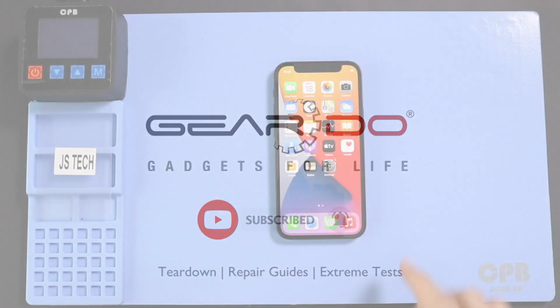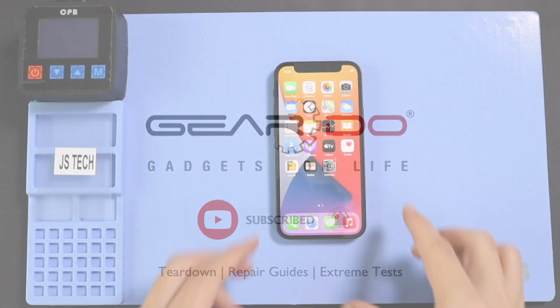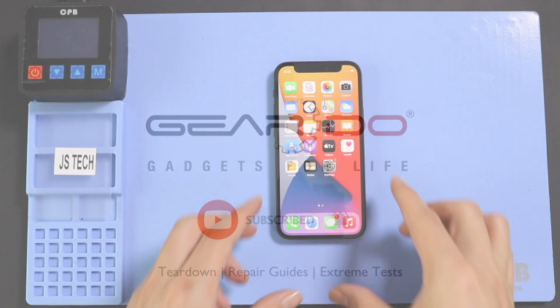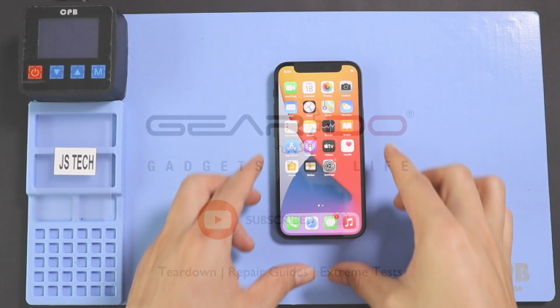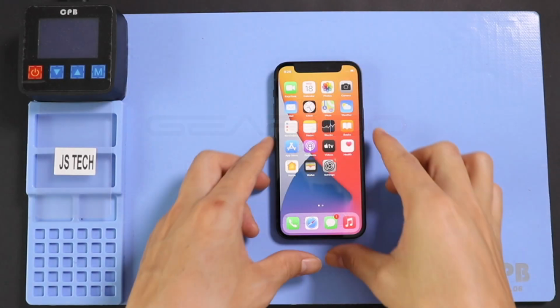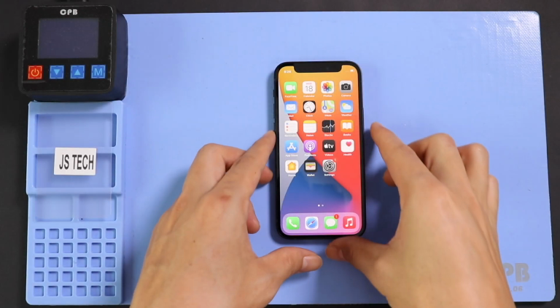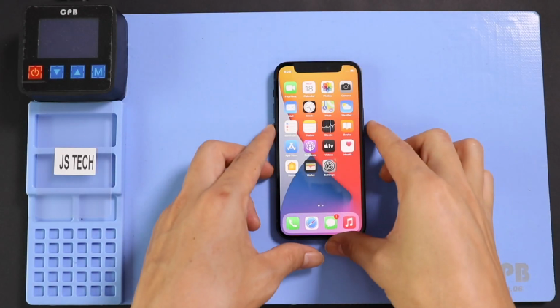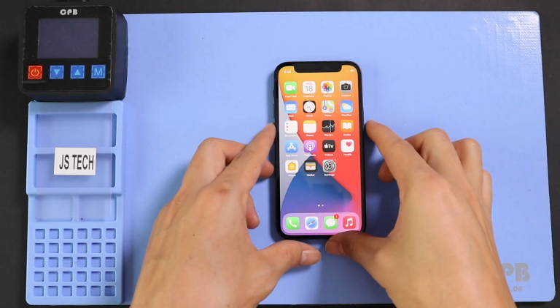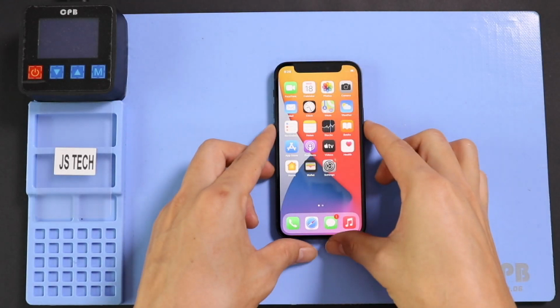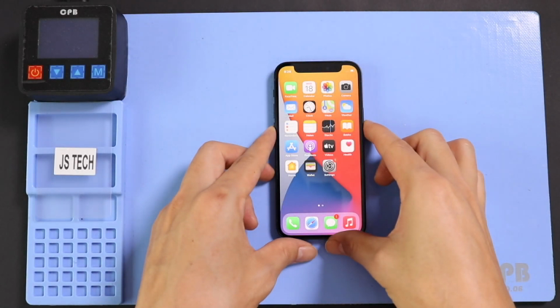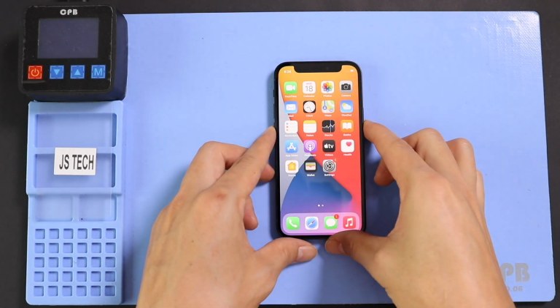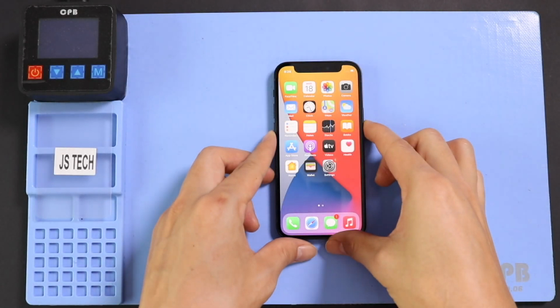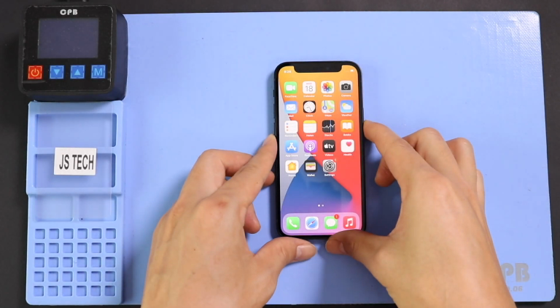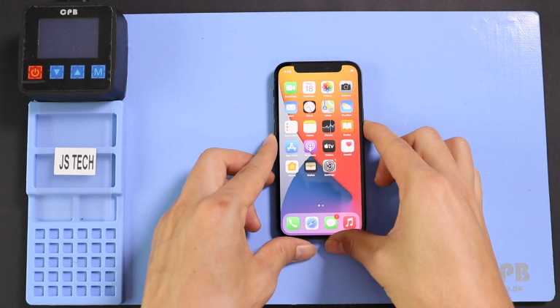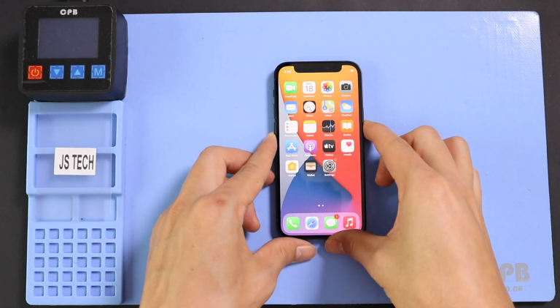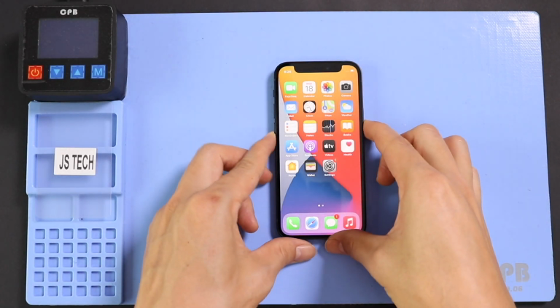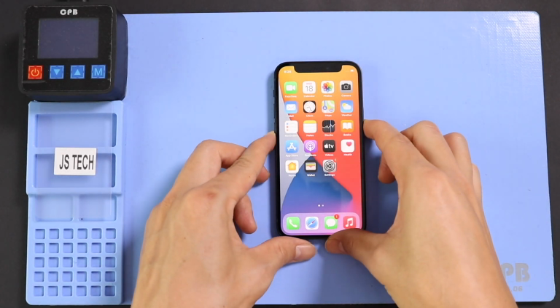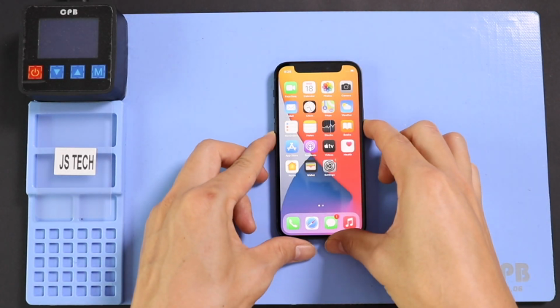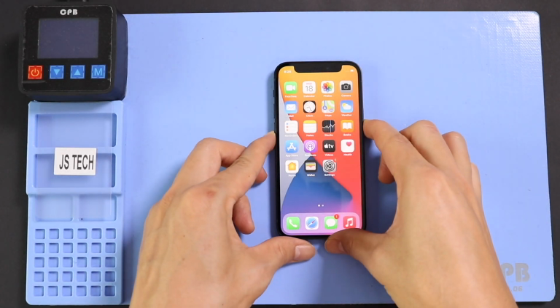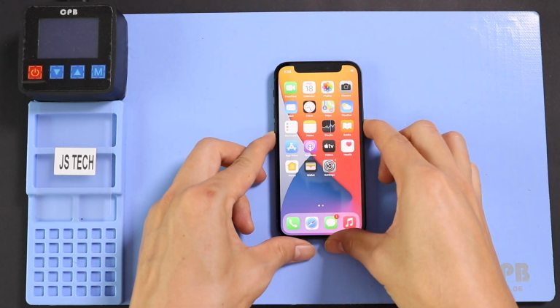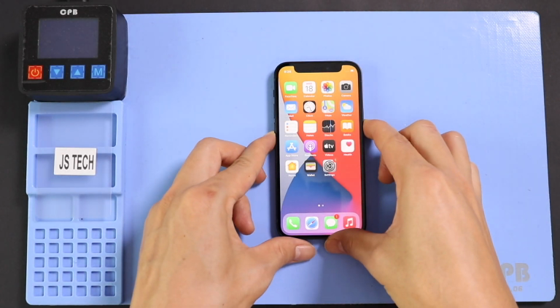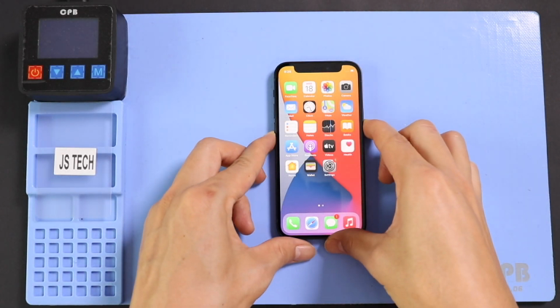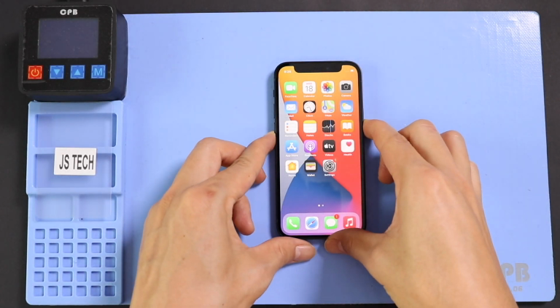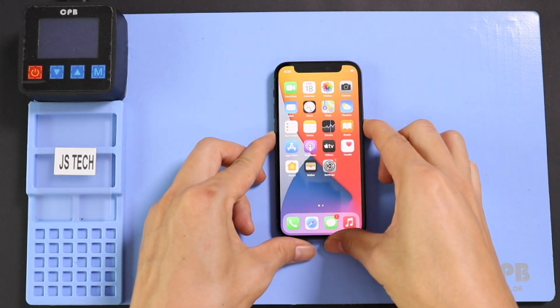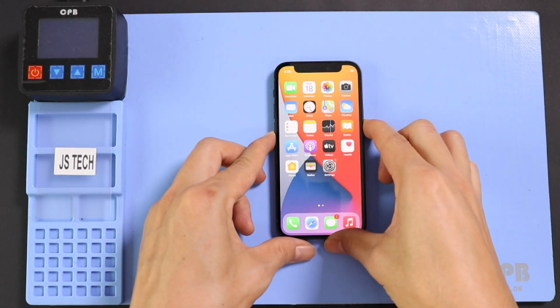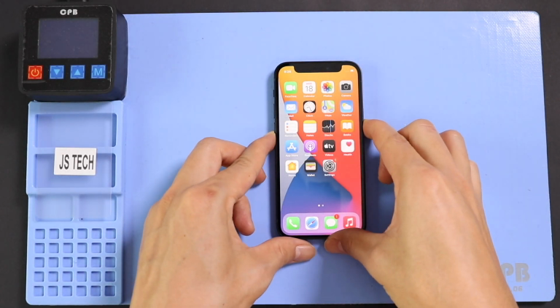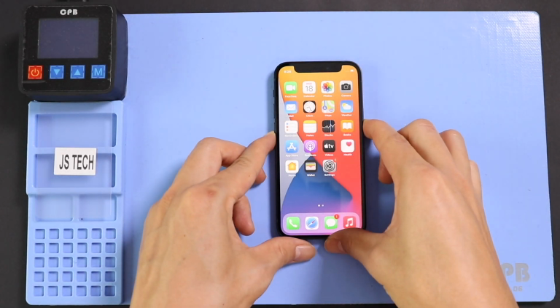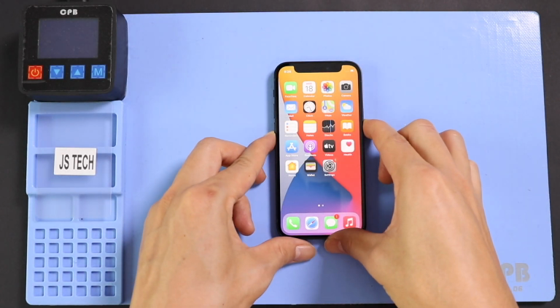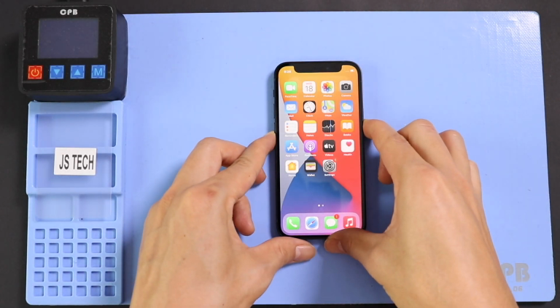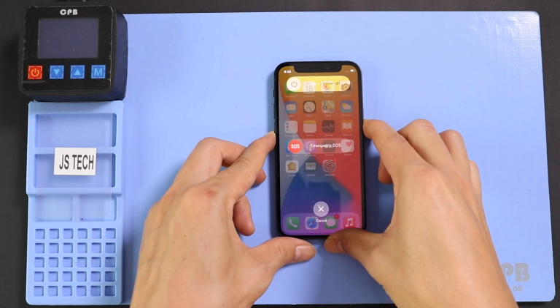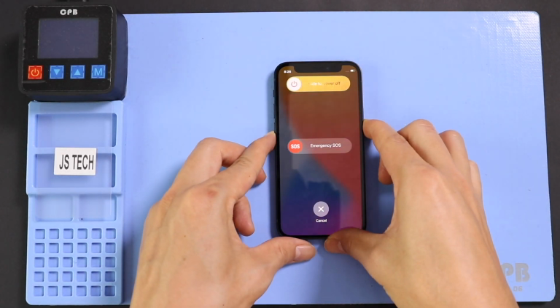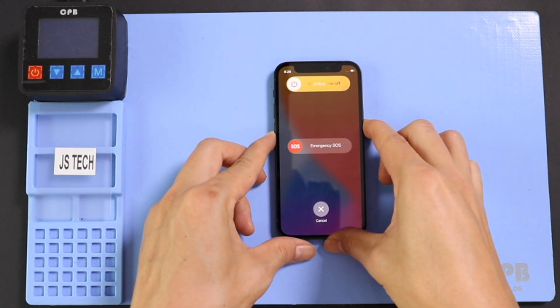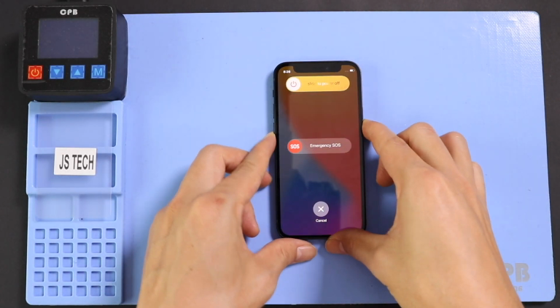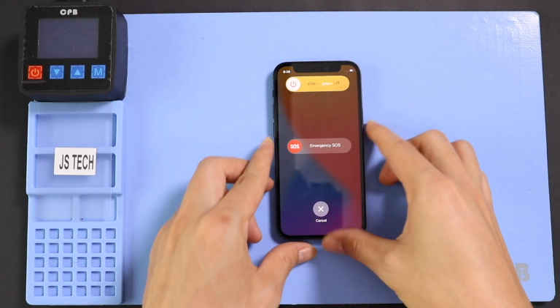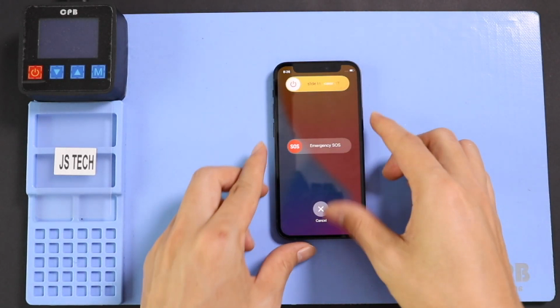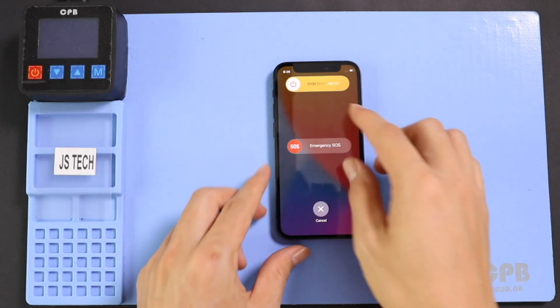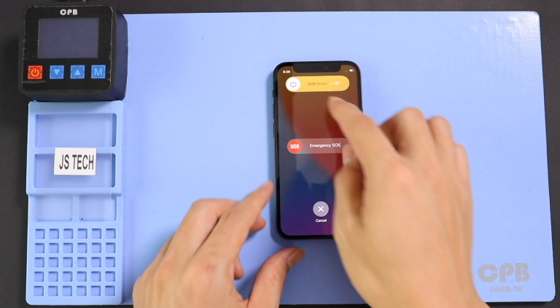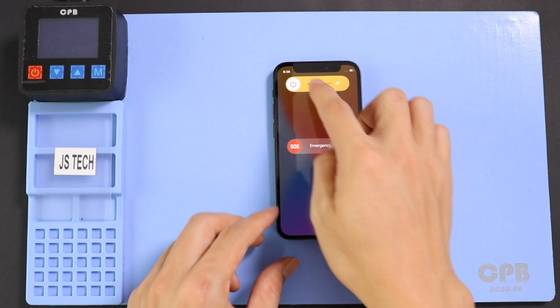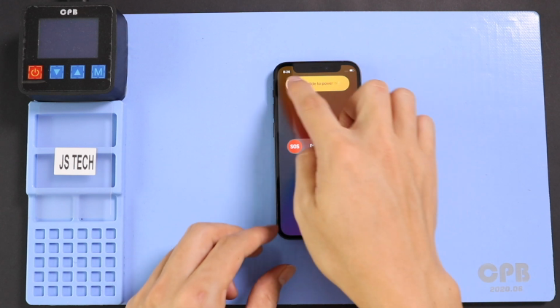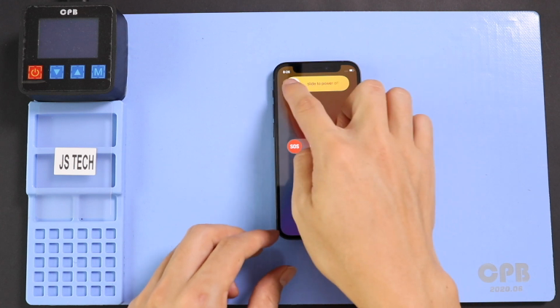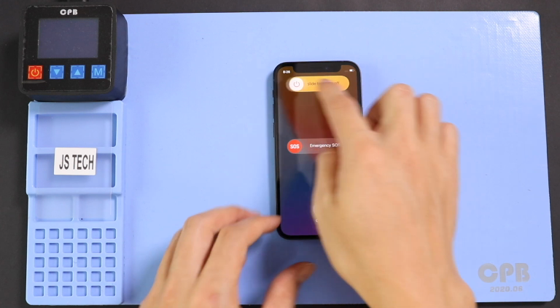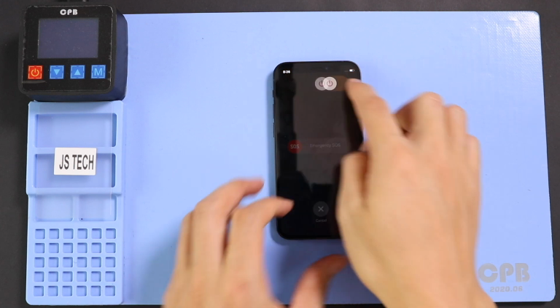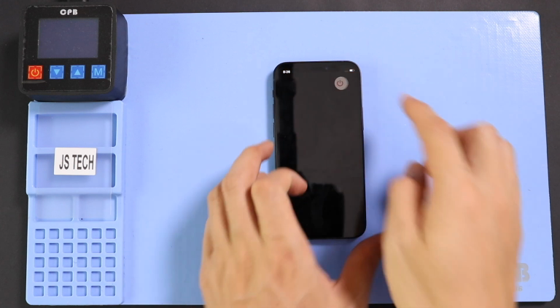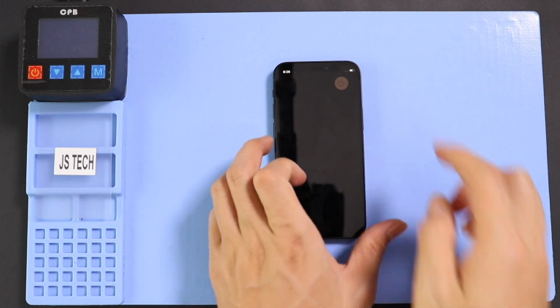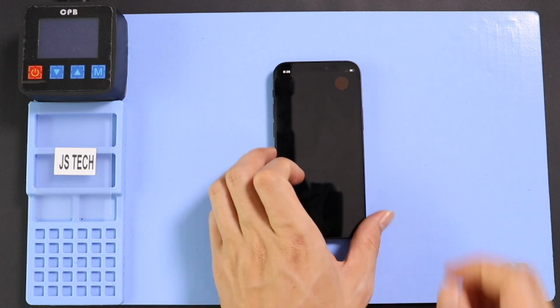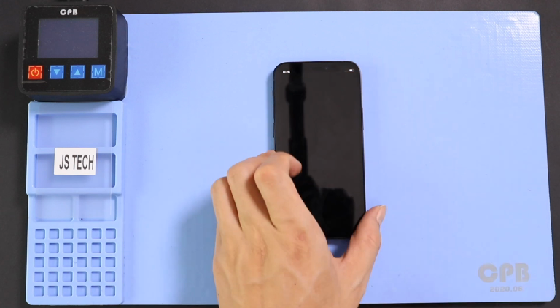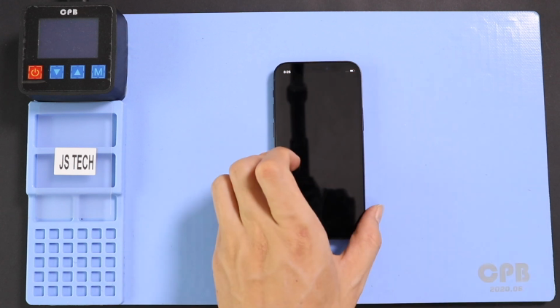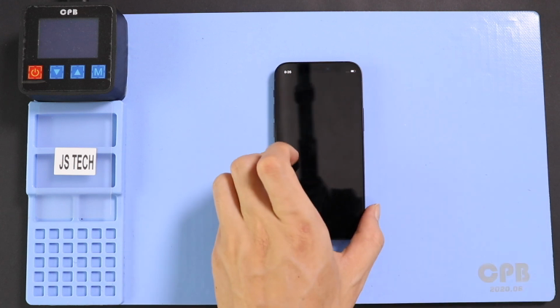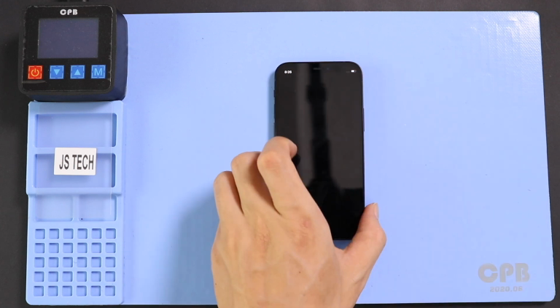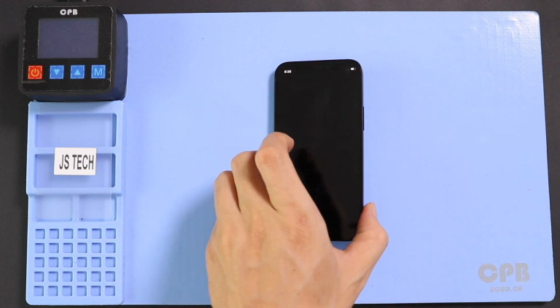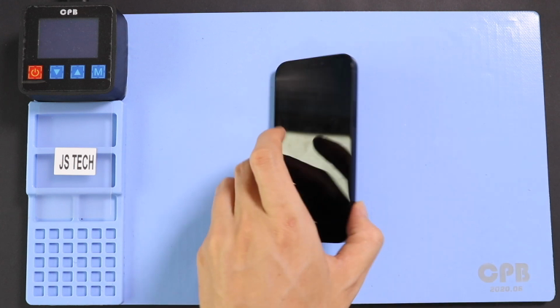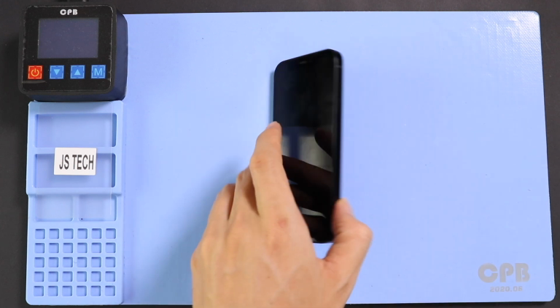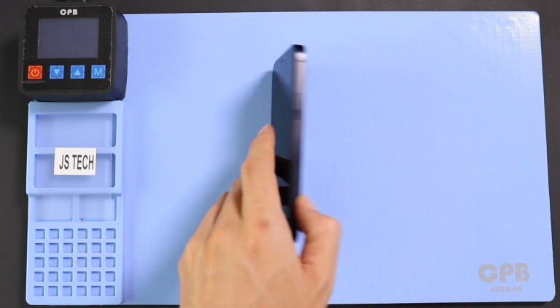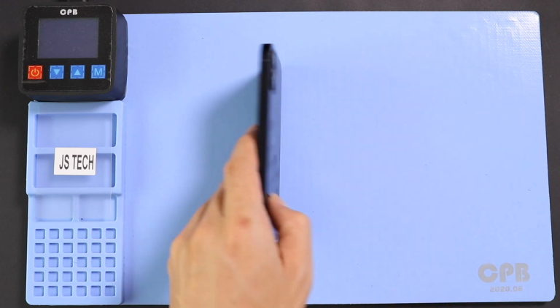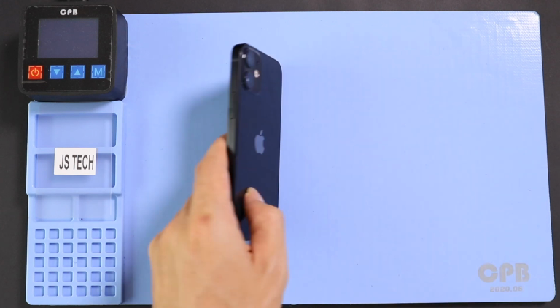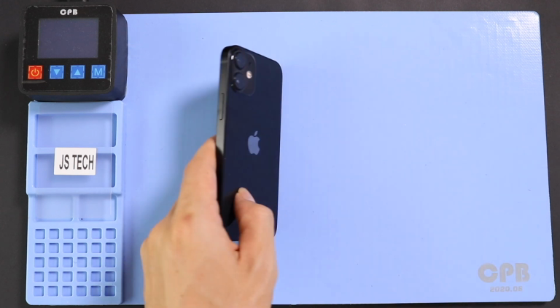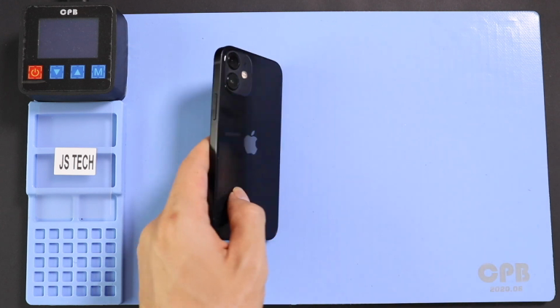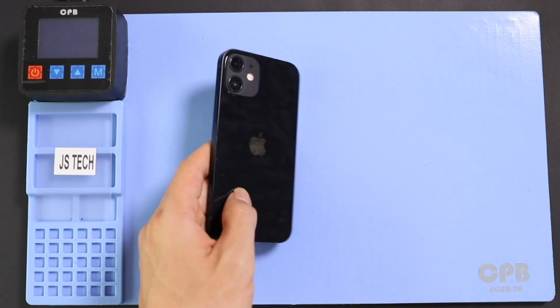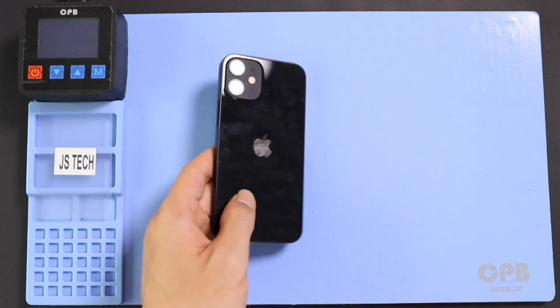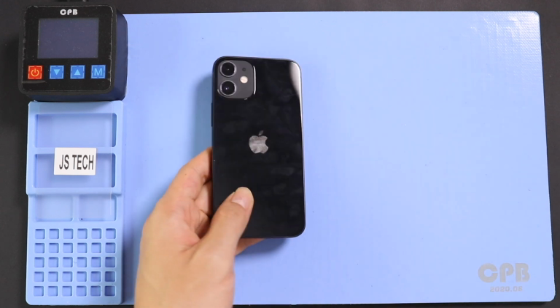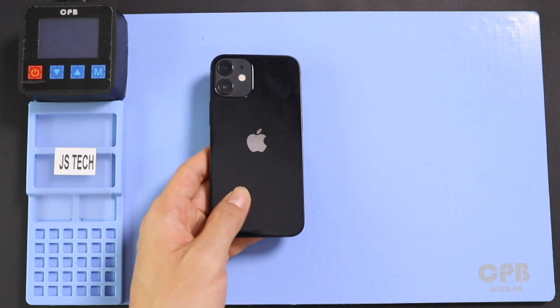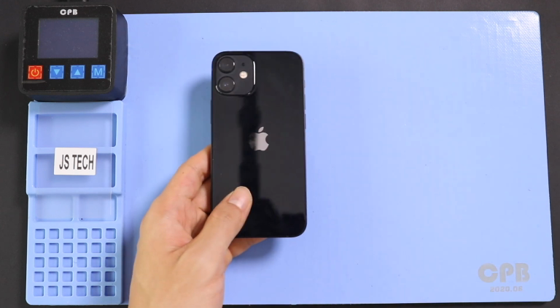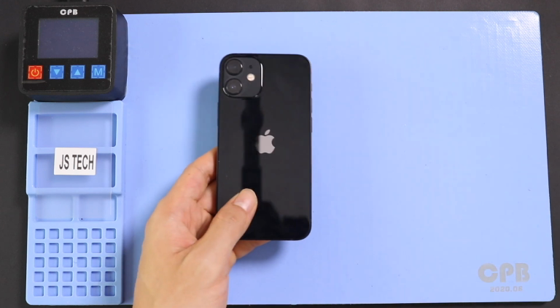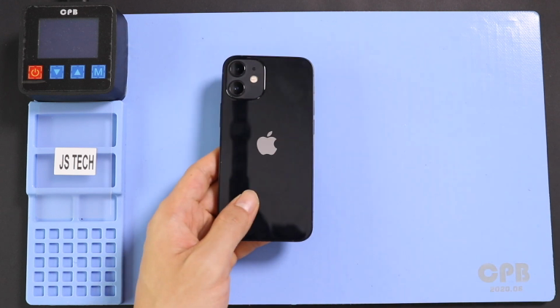Hi everyone, welcome back to Gearedo. Today we will show you how to replace the charging port flex on the iPhone 12 mini mobile phone.